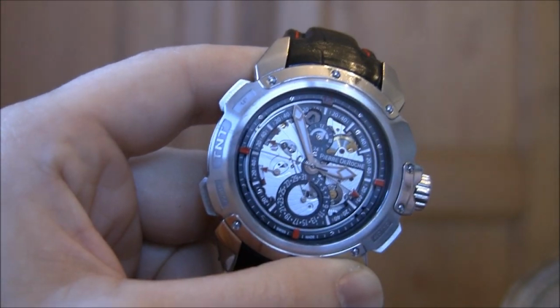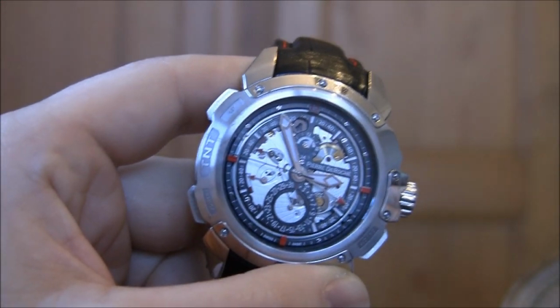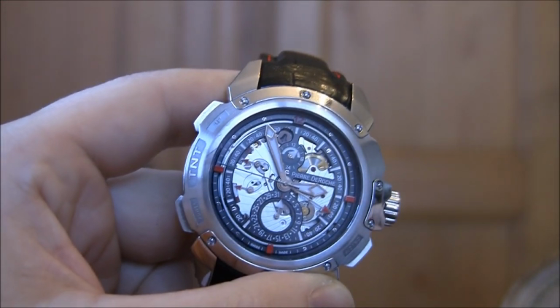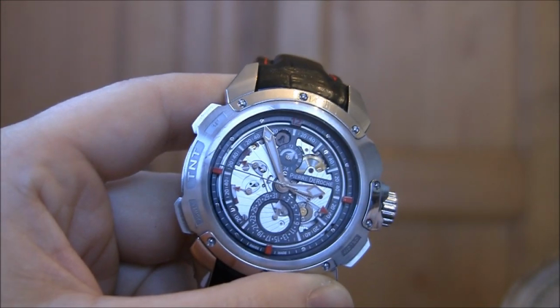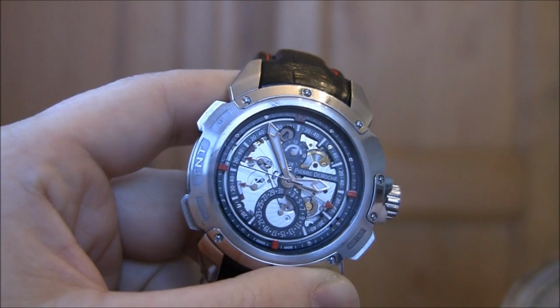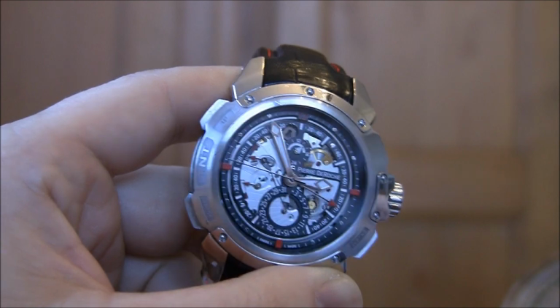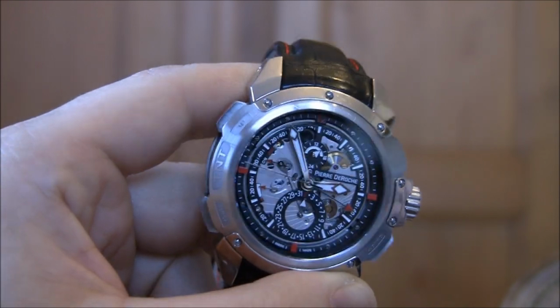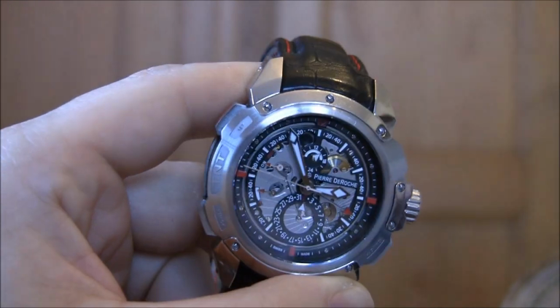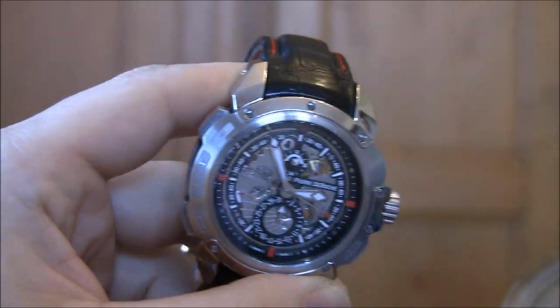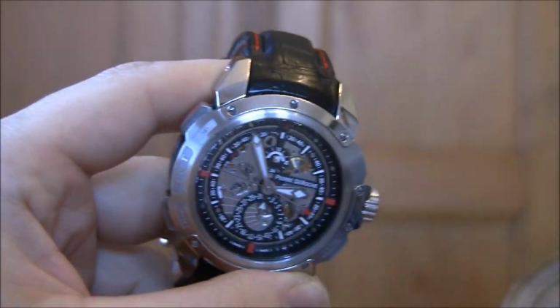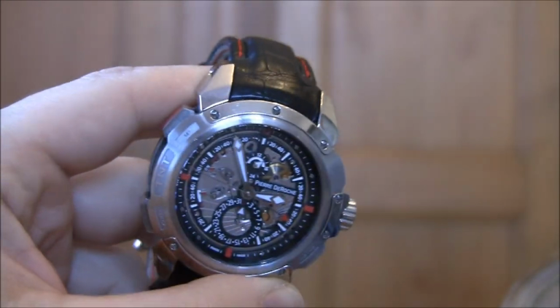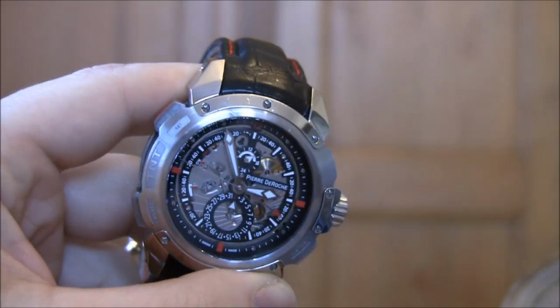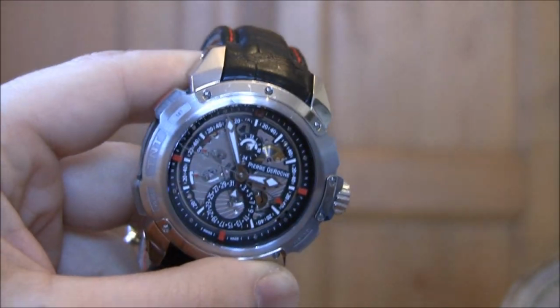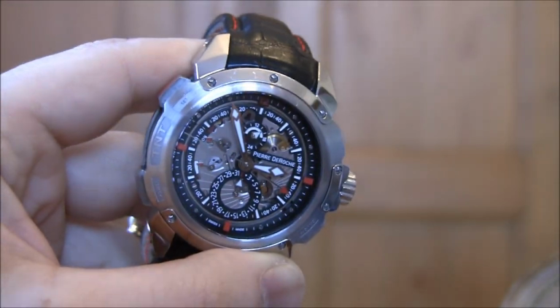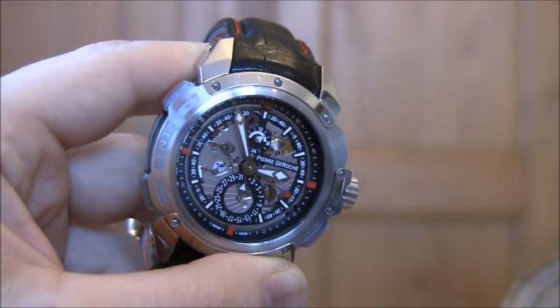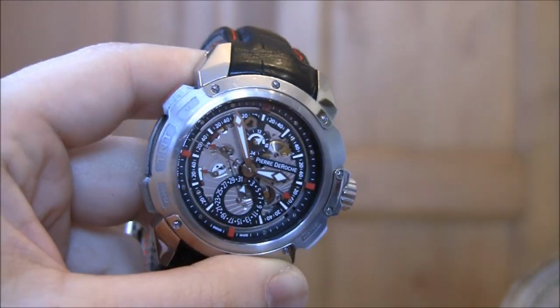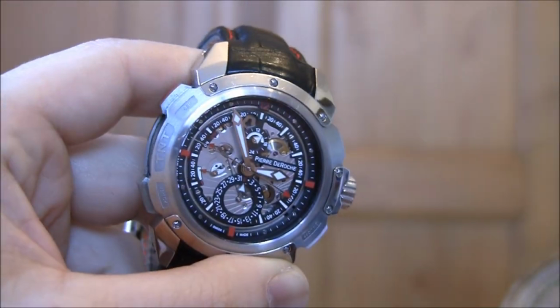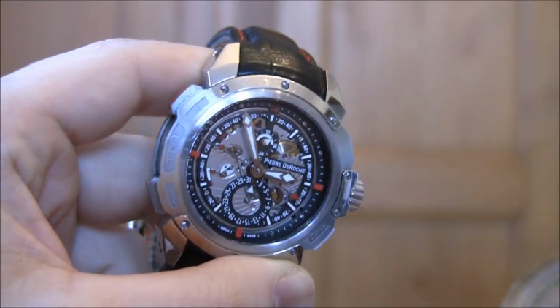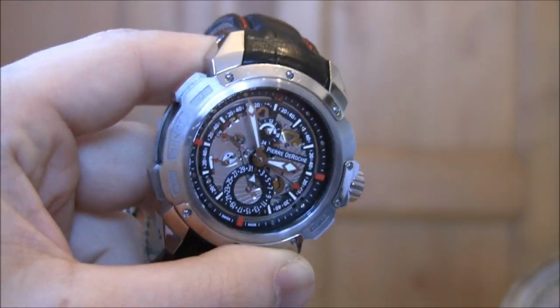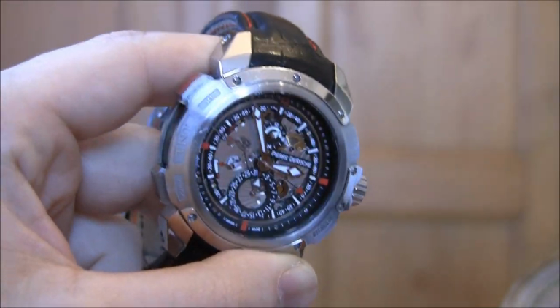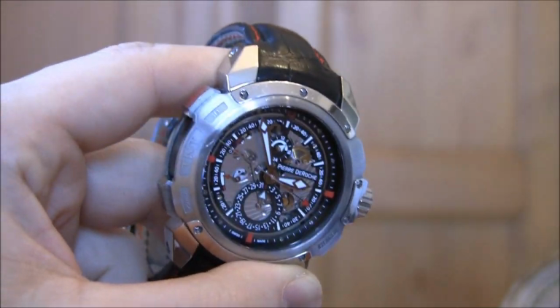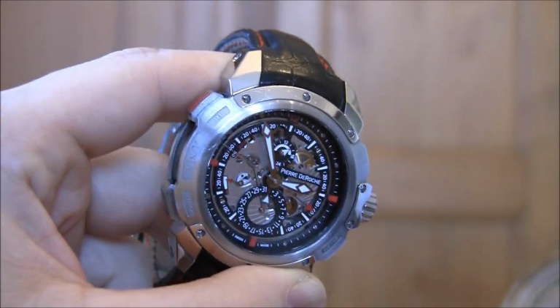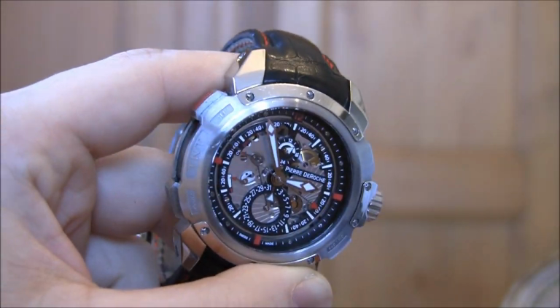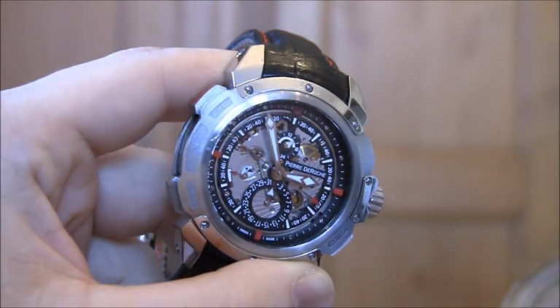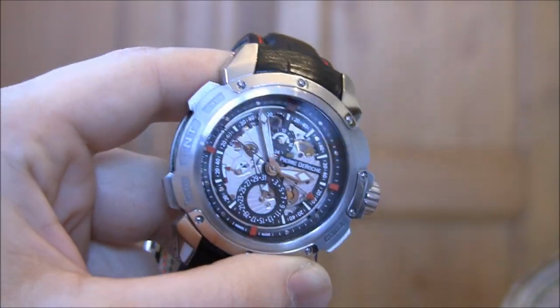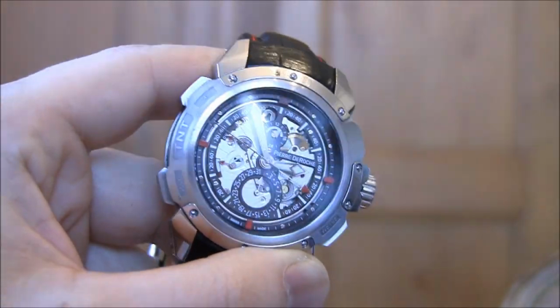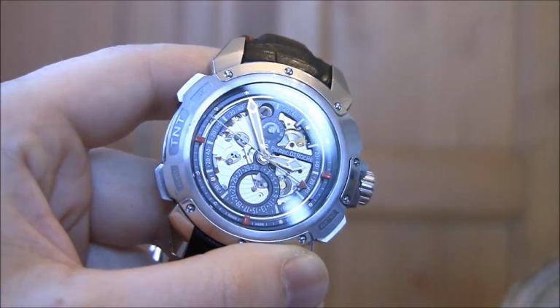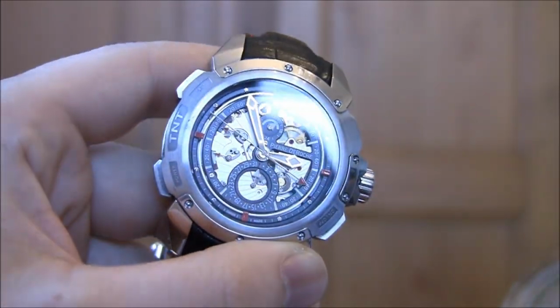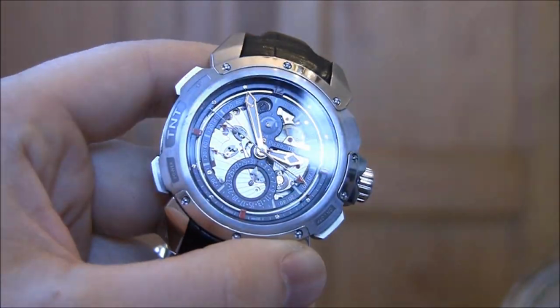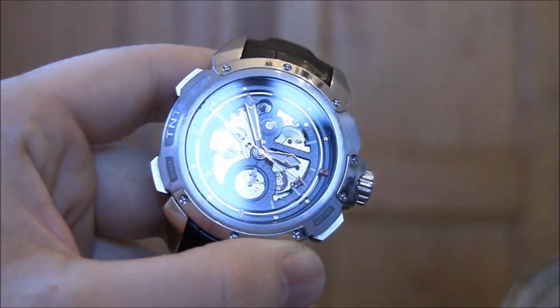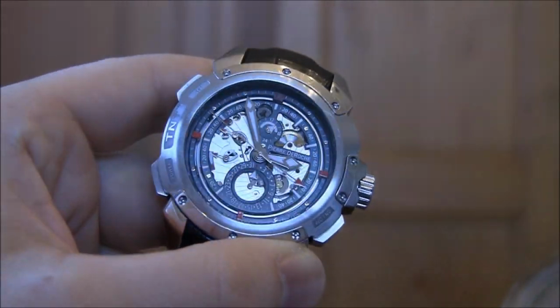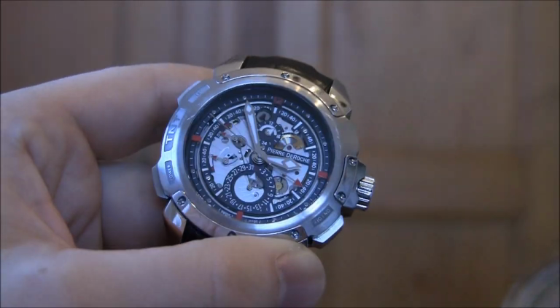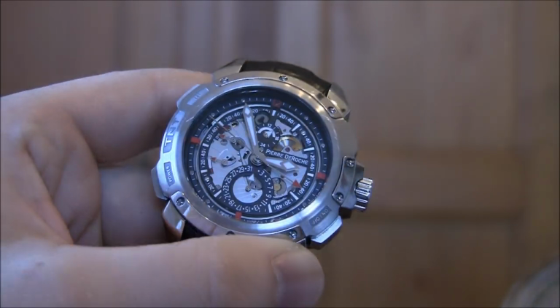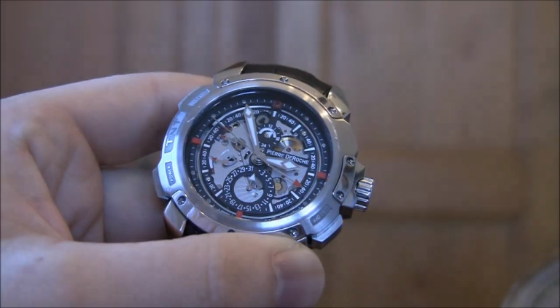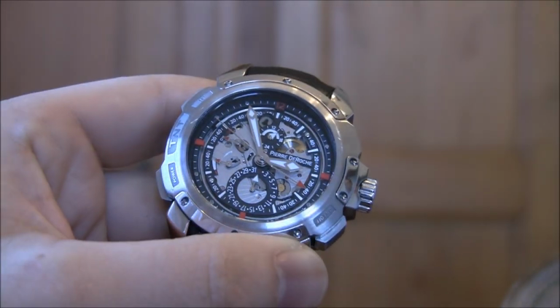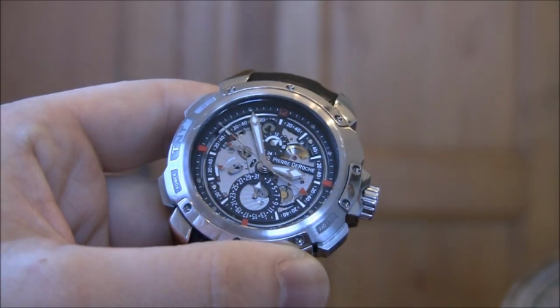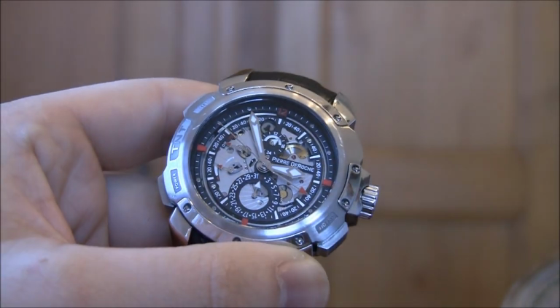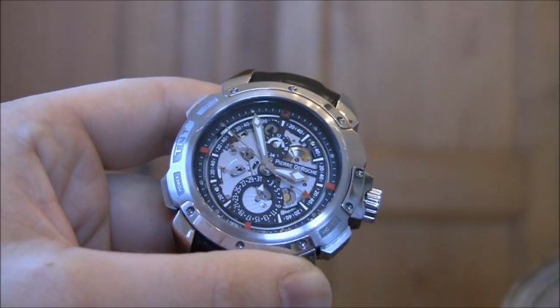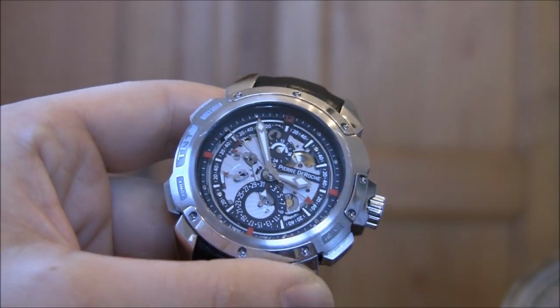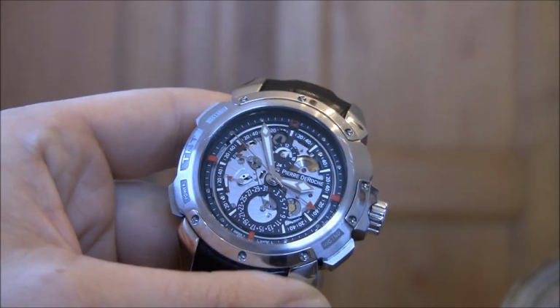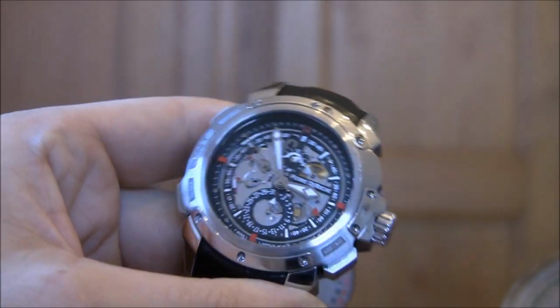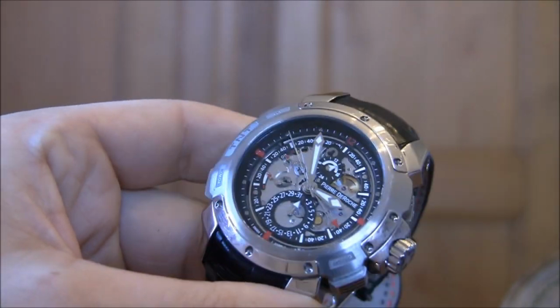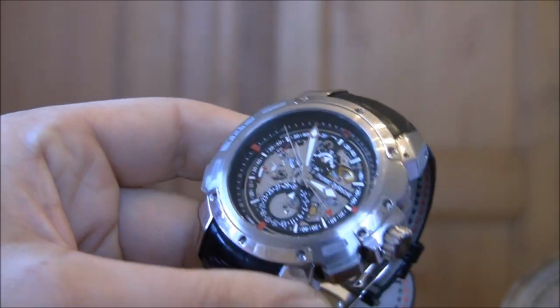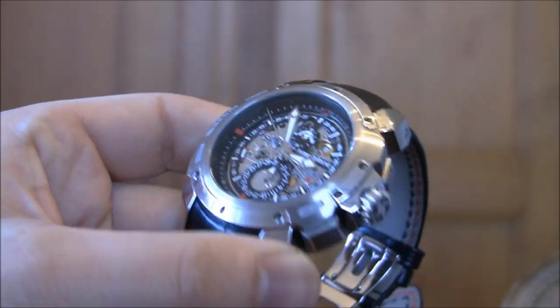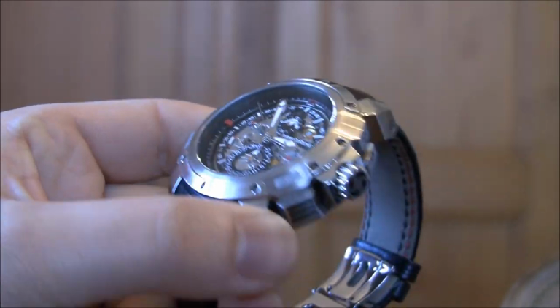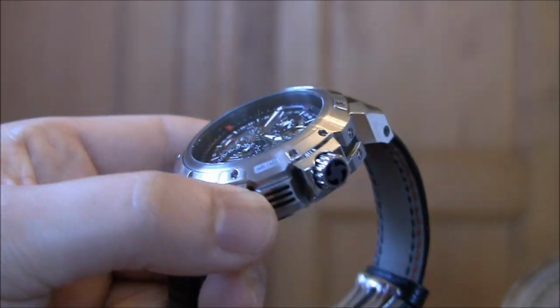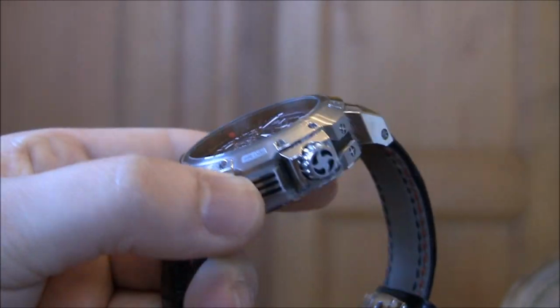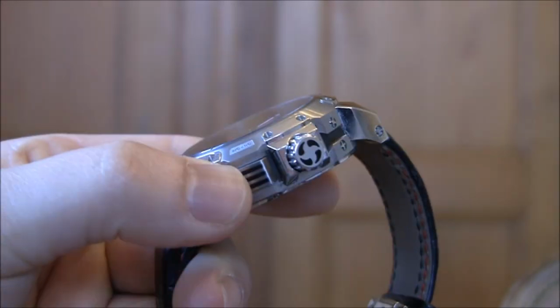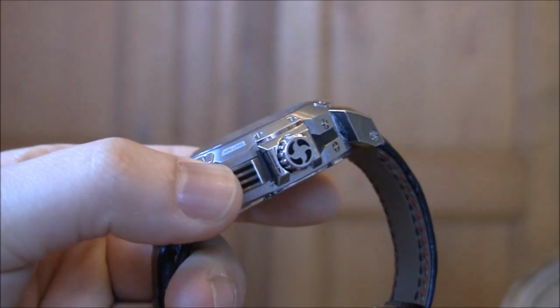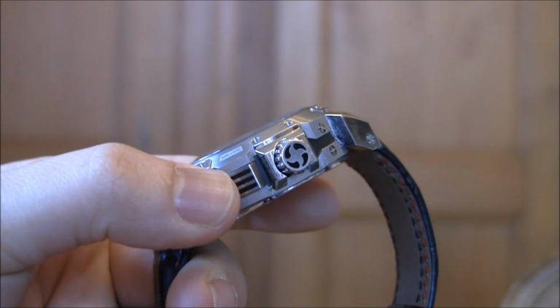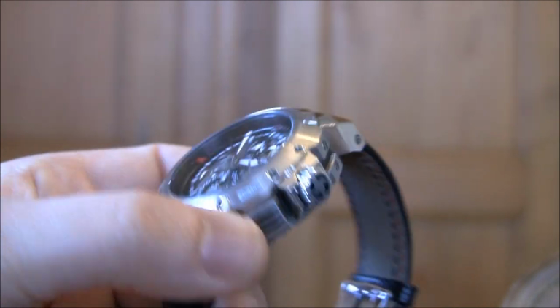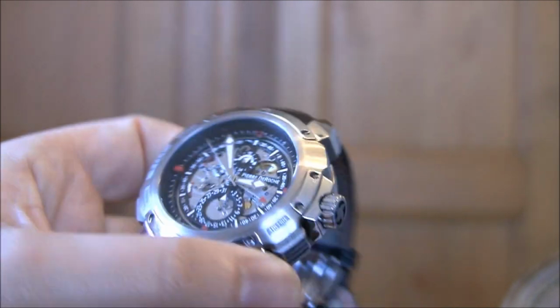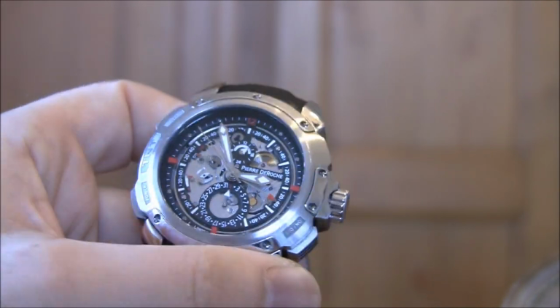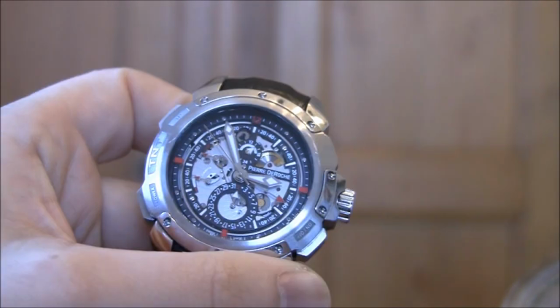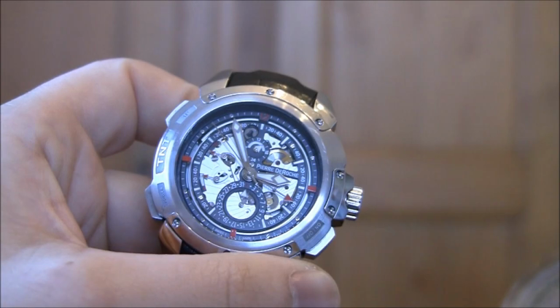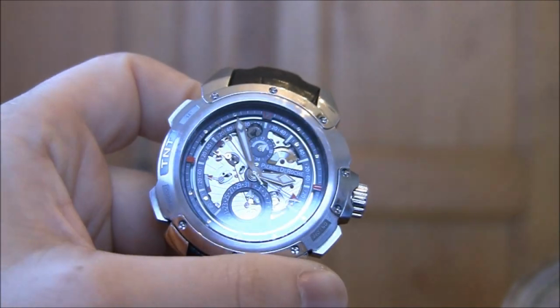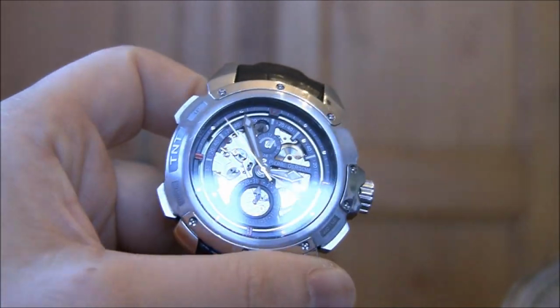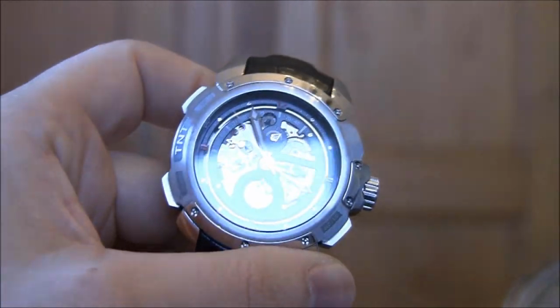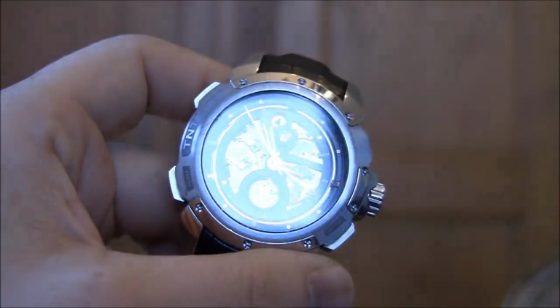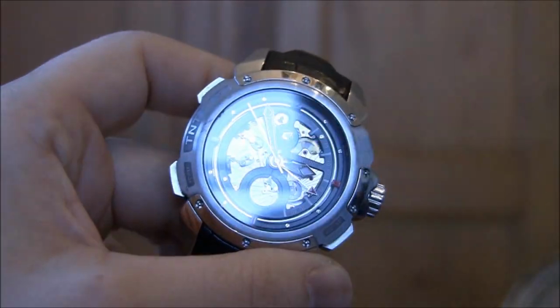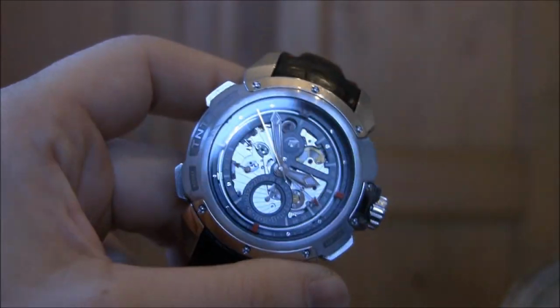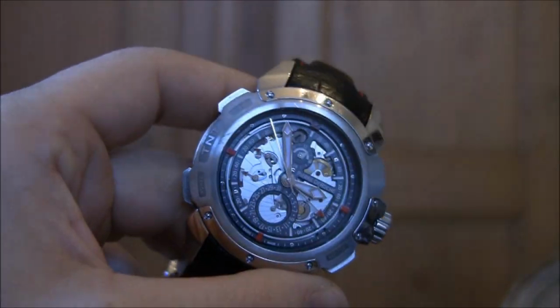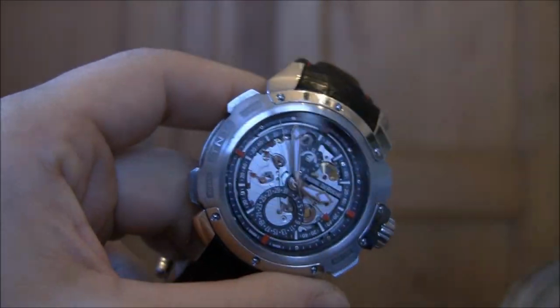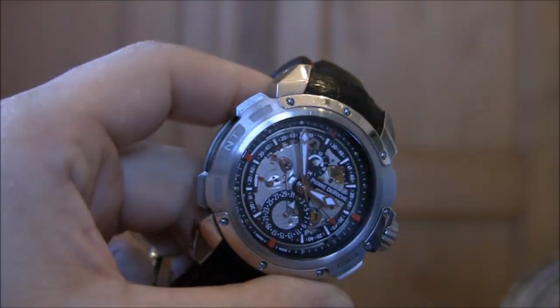It's actually quite cool. Usually you'd find a complication like this in a more classic watch, but this is in a sport watch, which I think is pretty interesting.